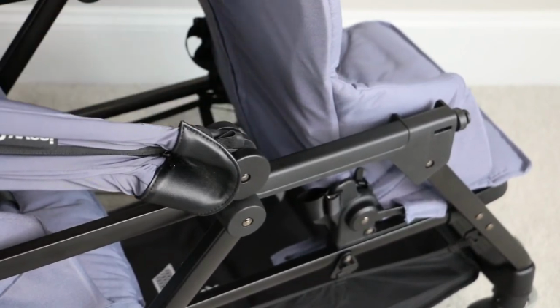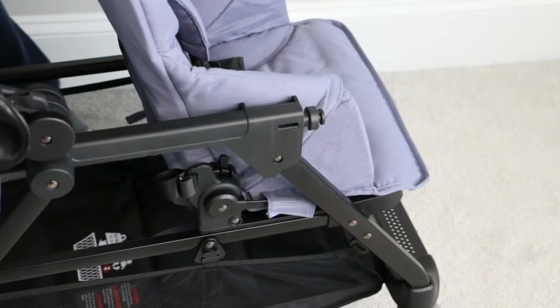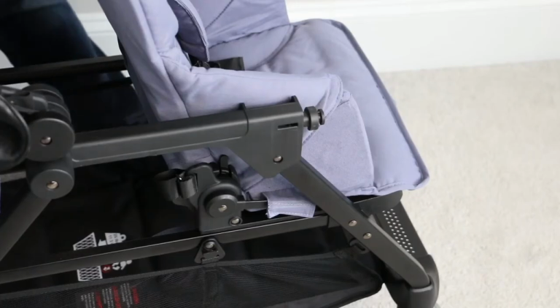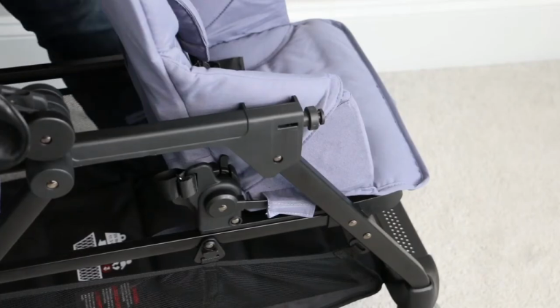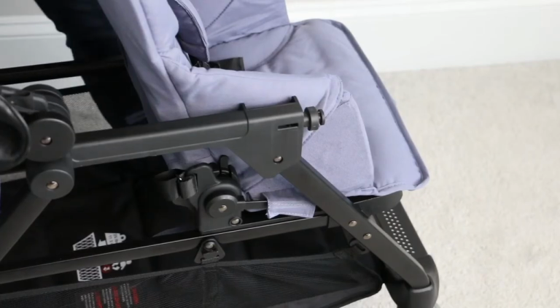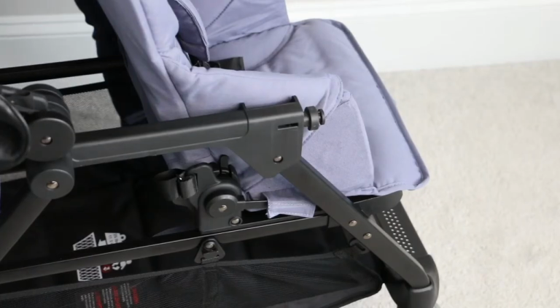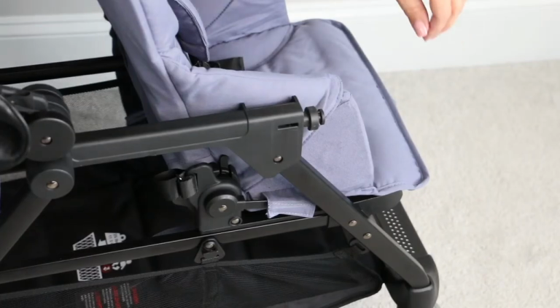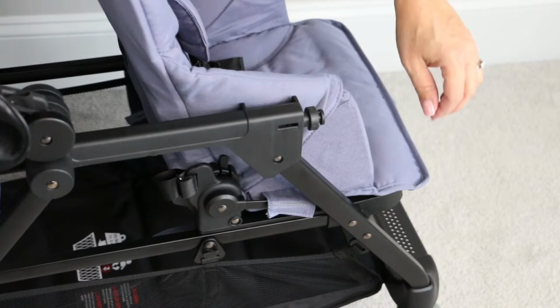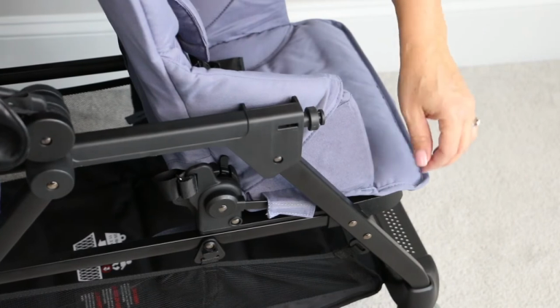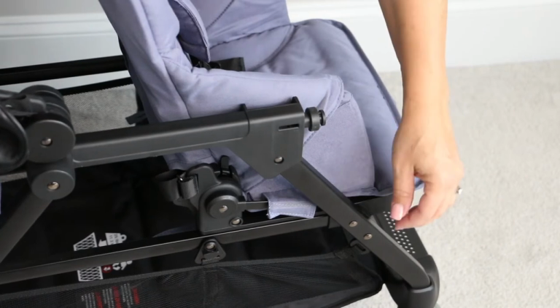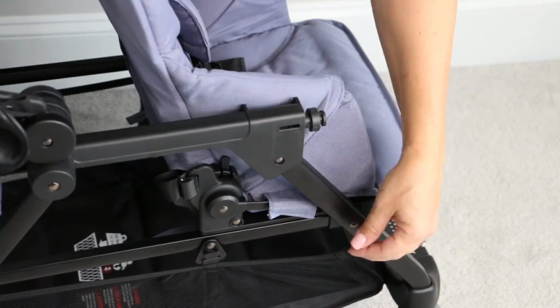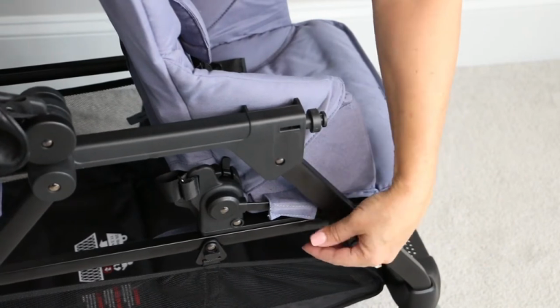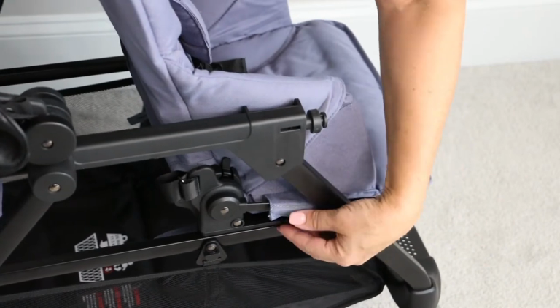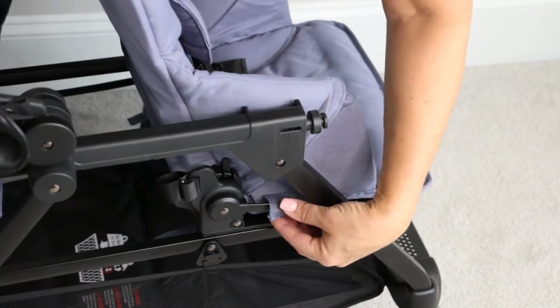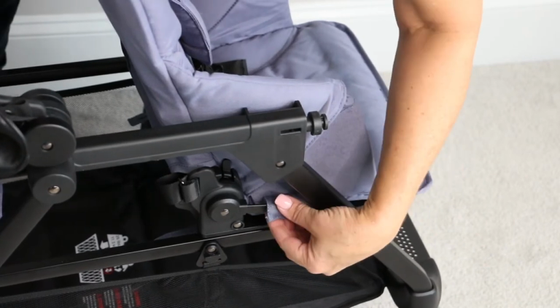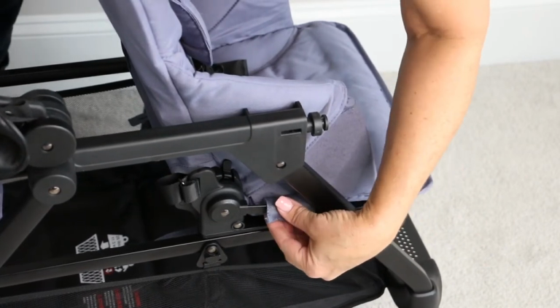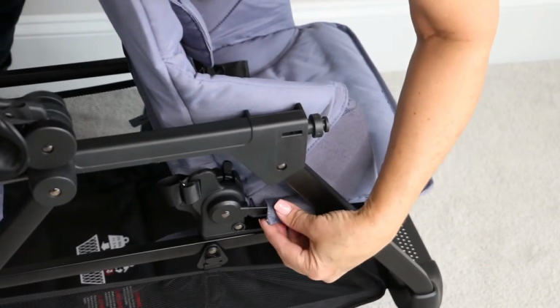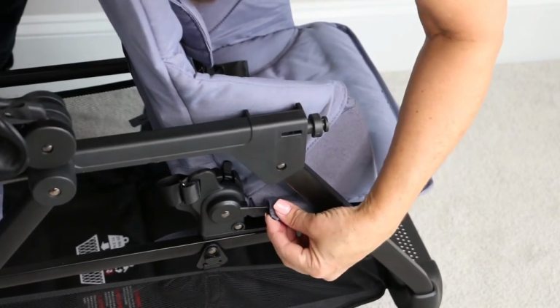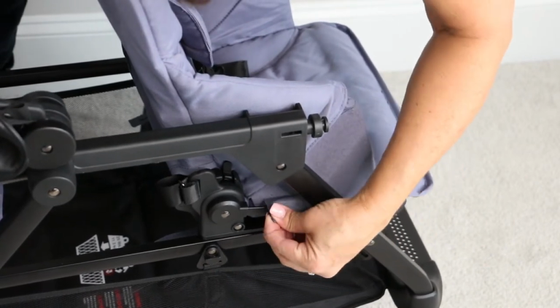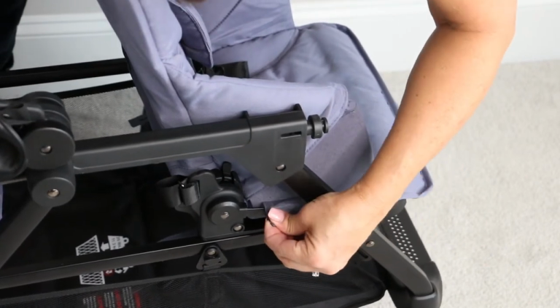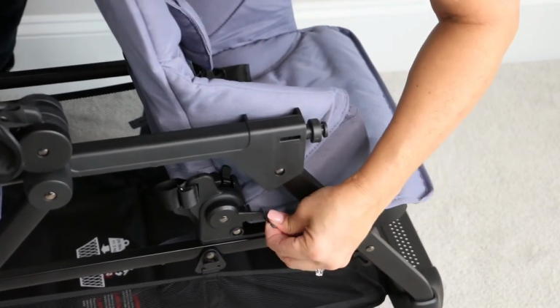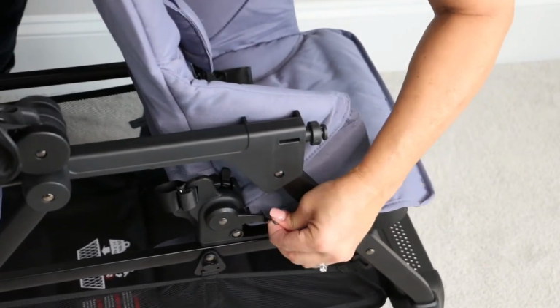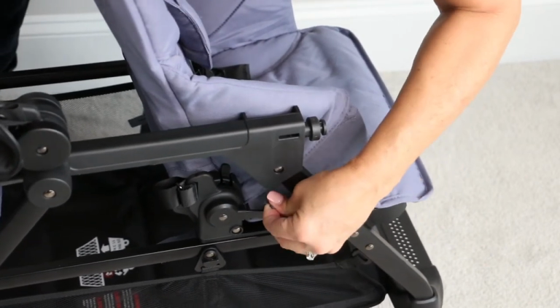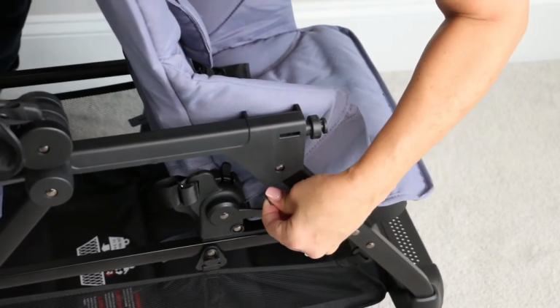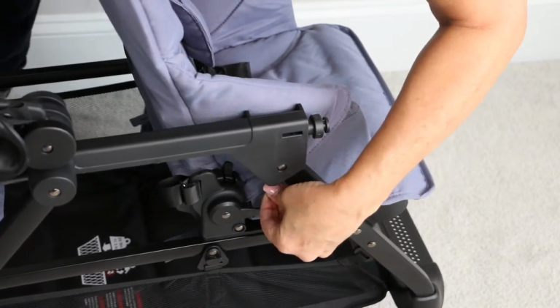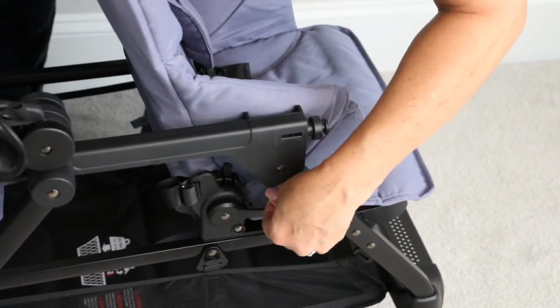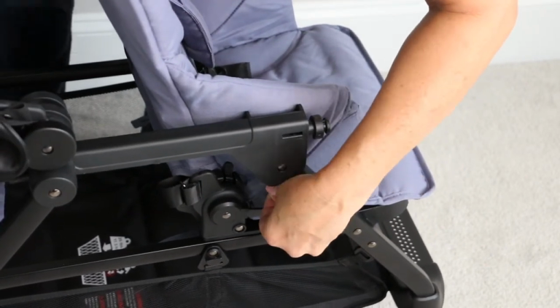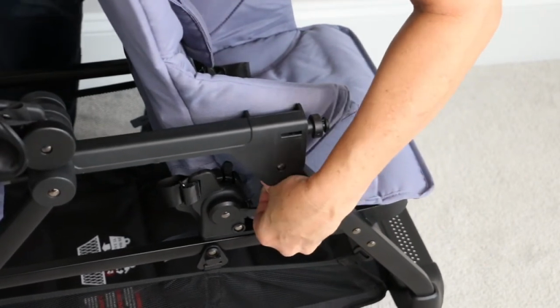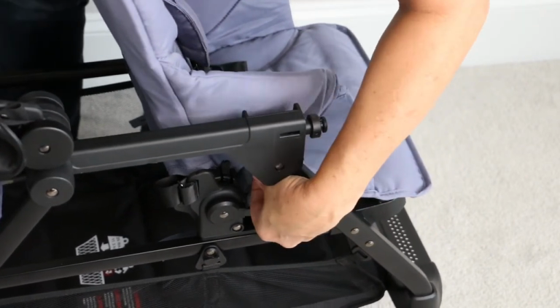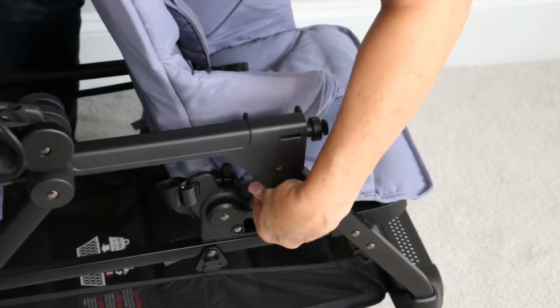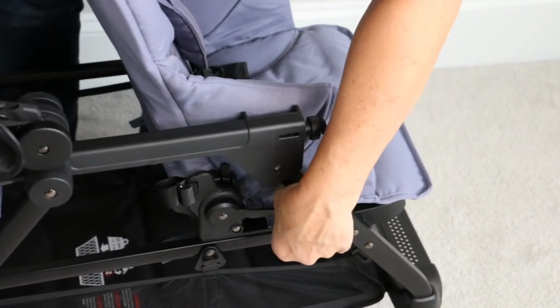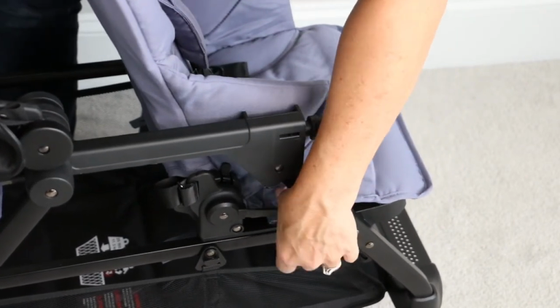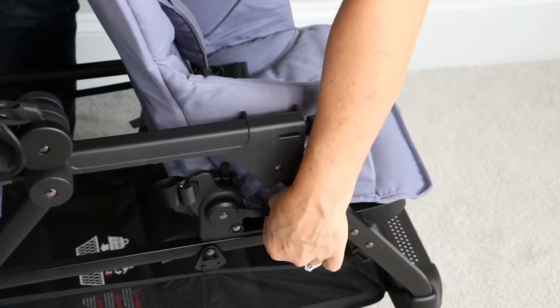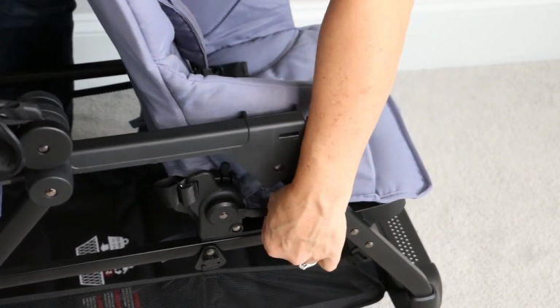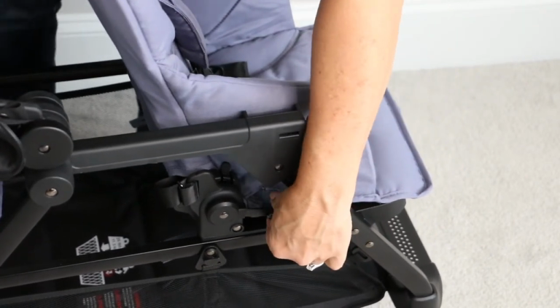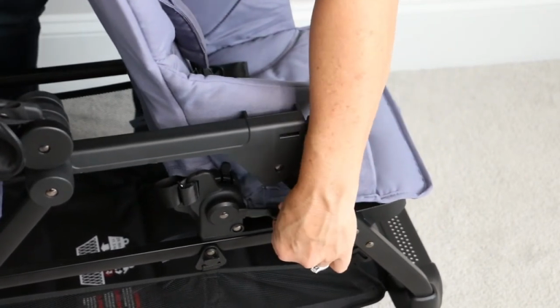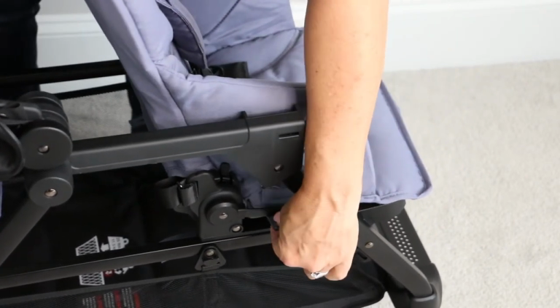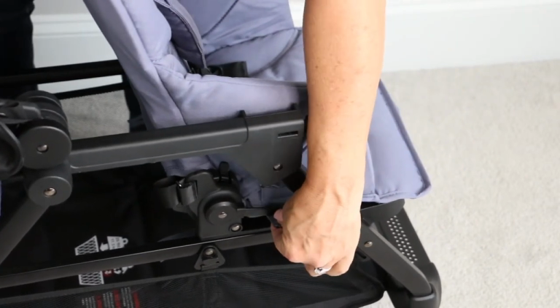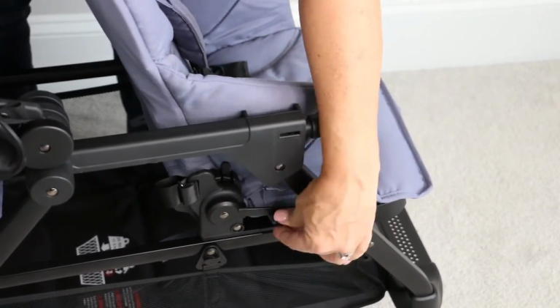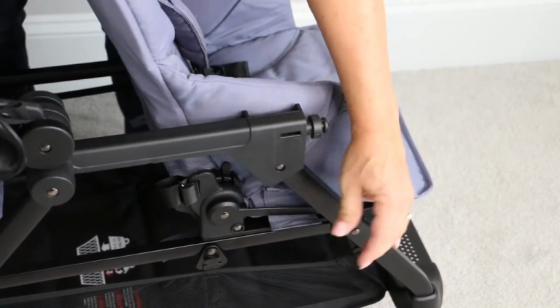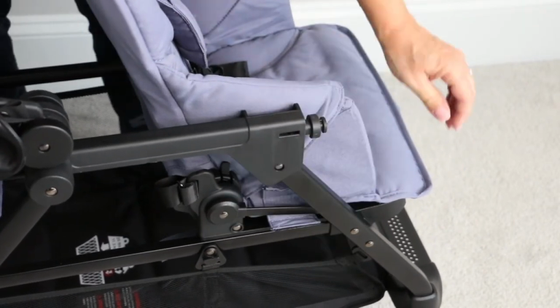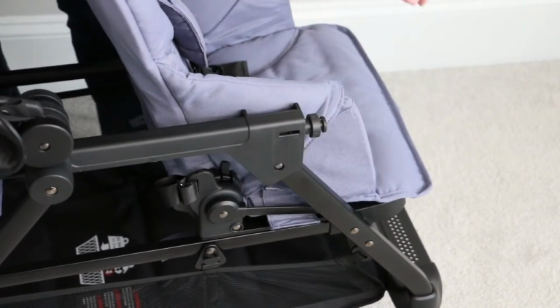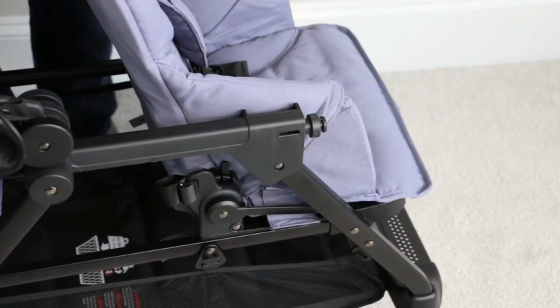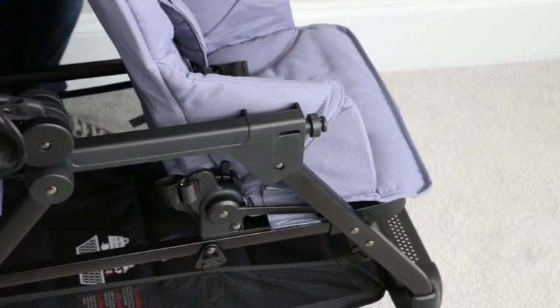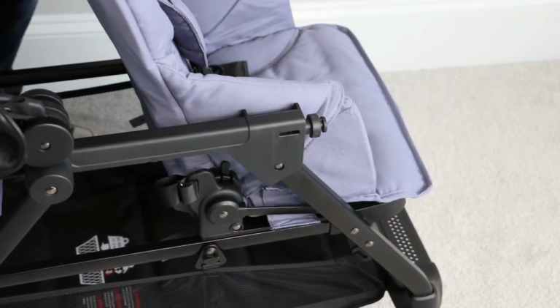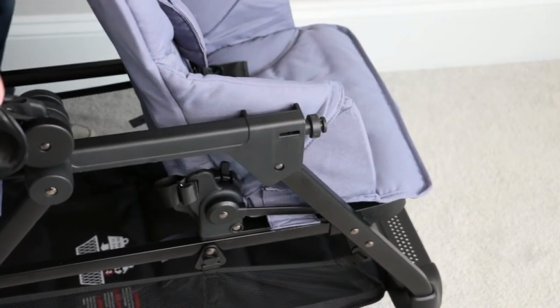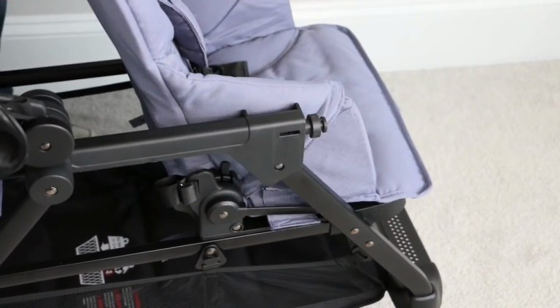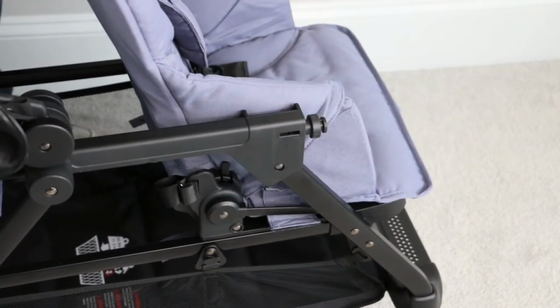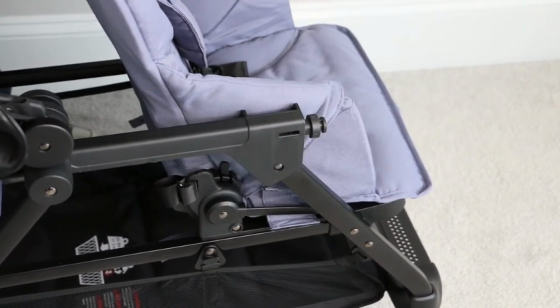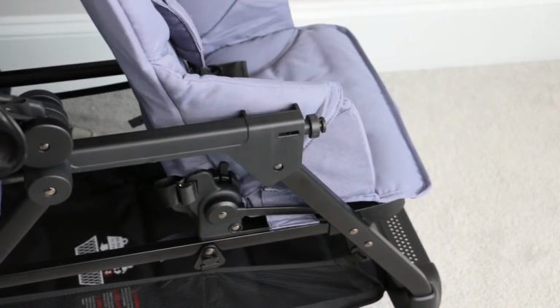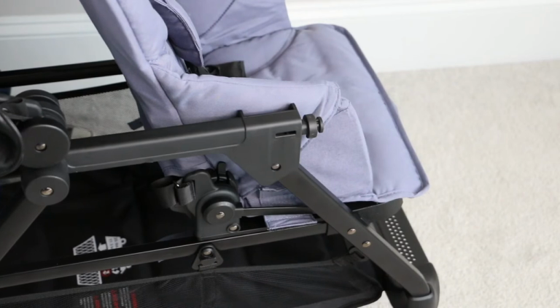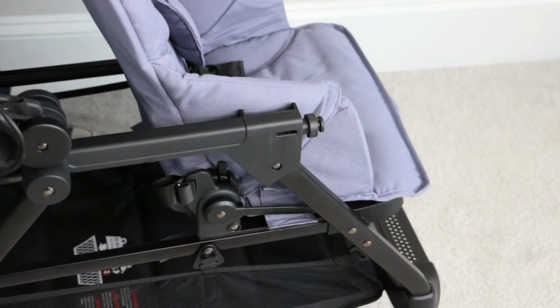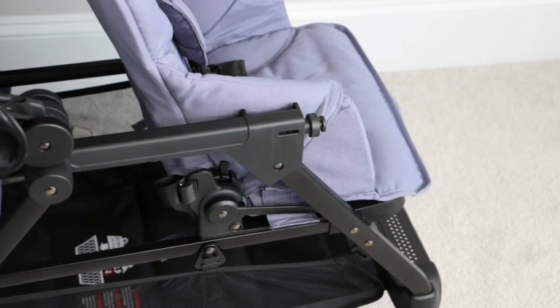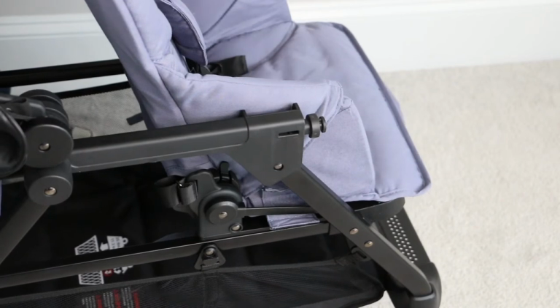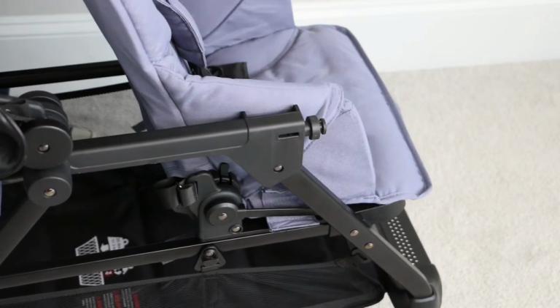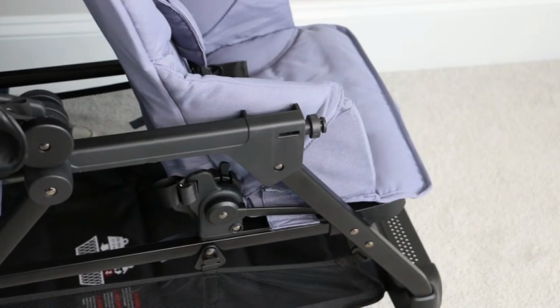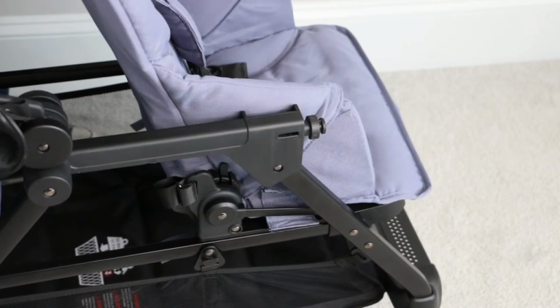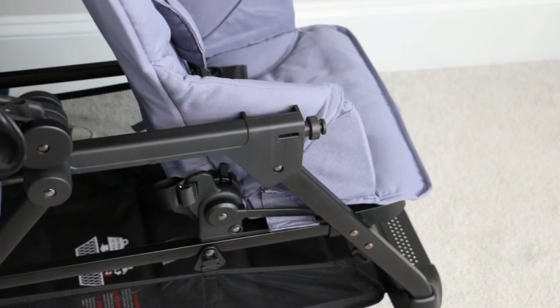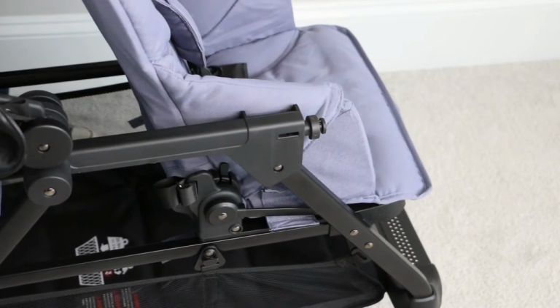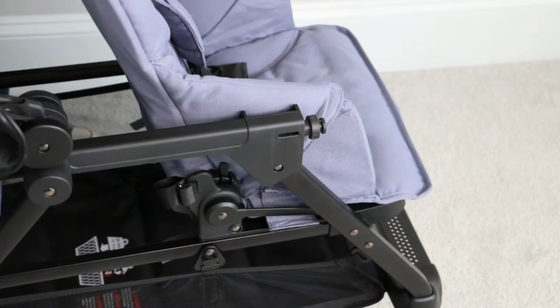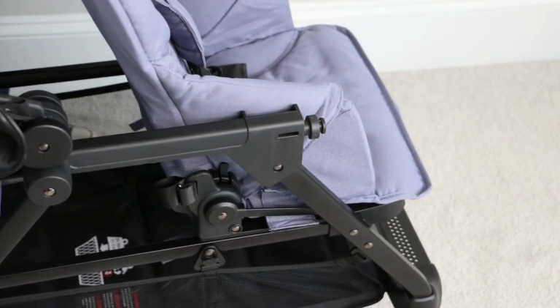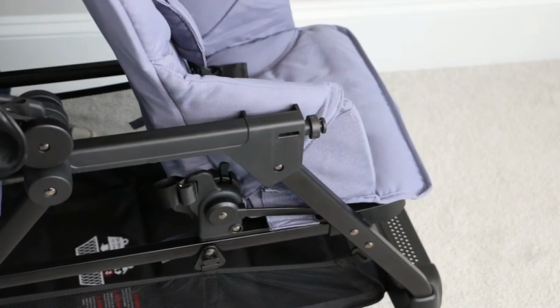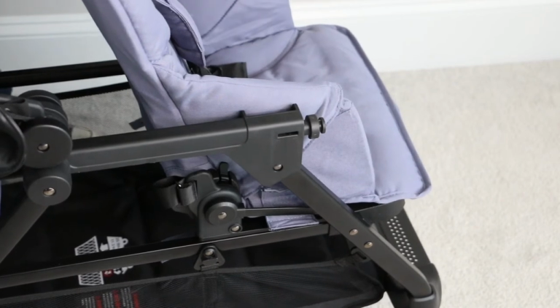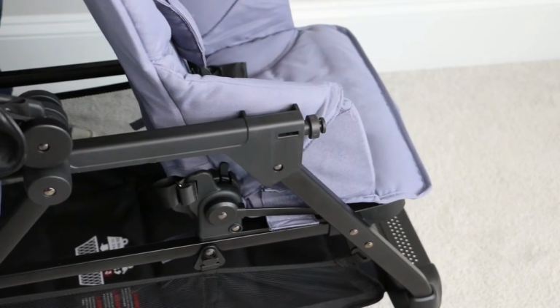Then there's one more set of fabric to undo. There are two little velcro pieces right here, one on each side. Go ahead and undo those.